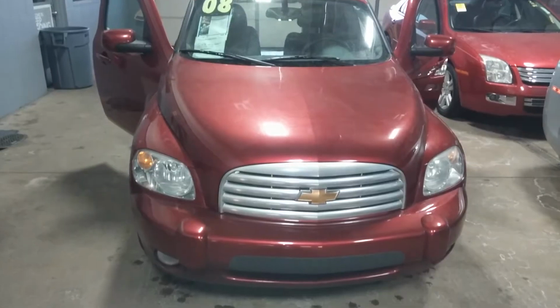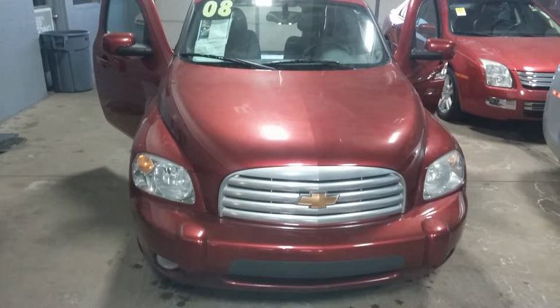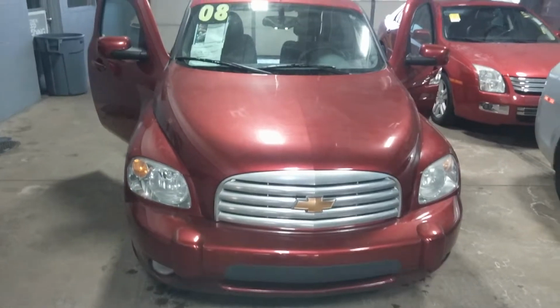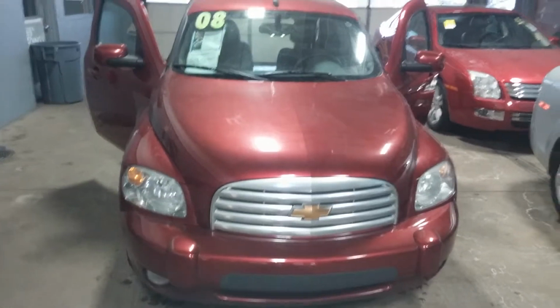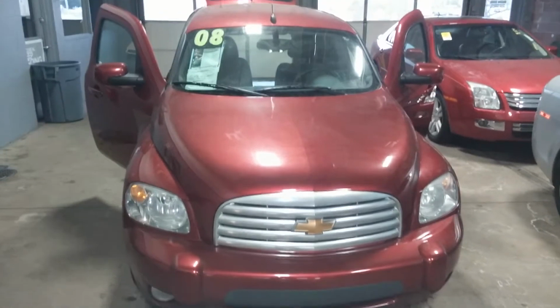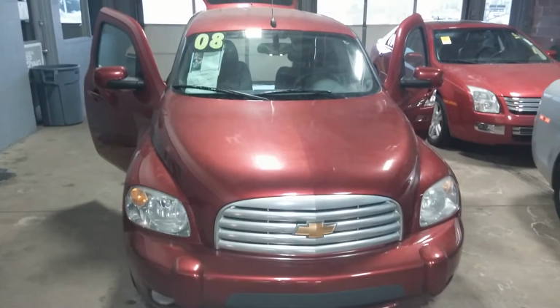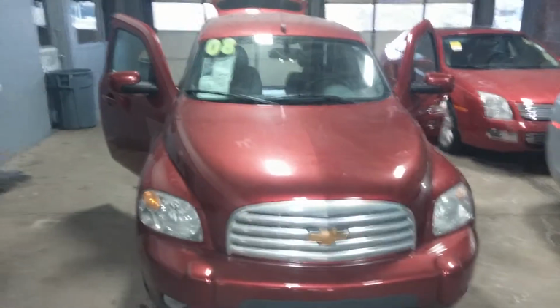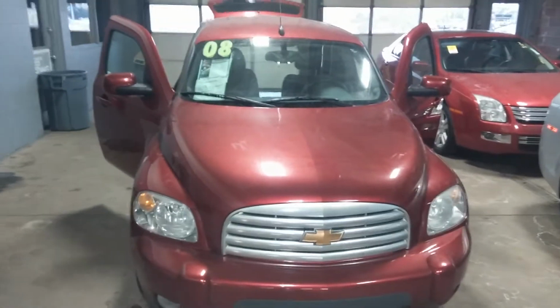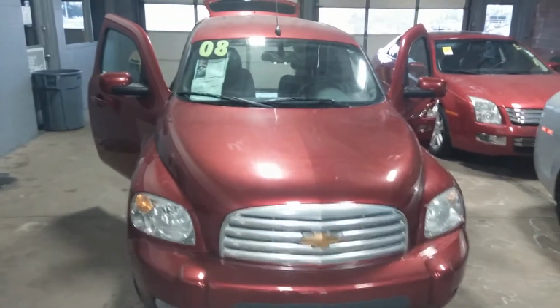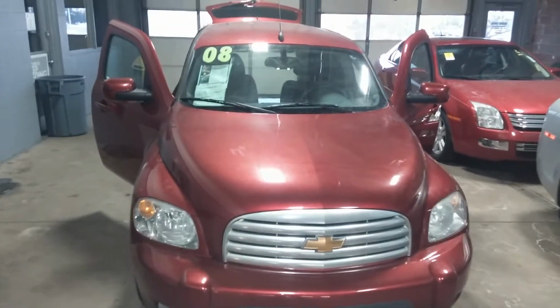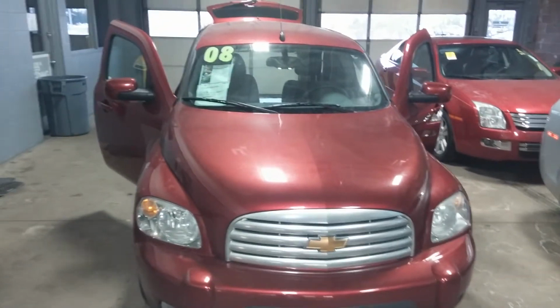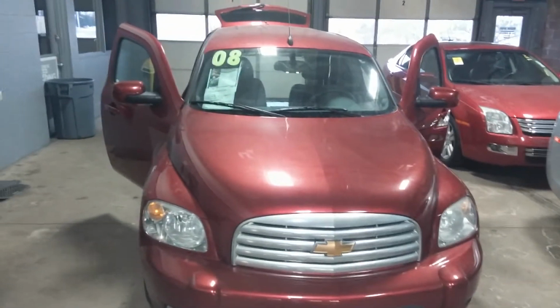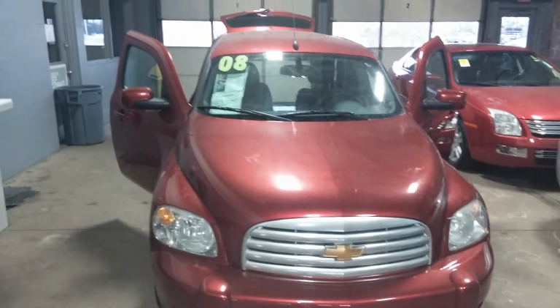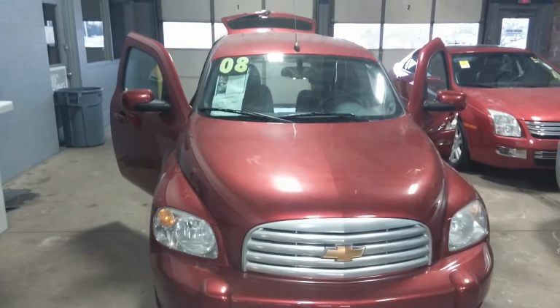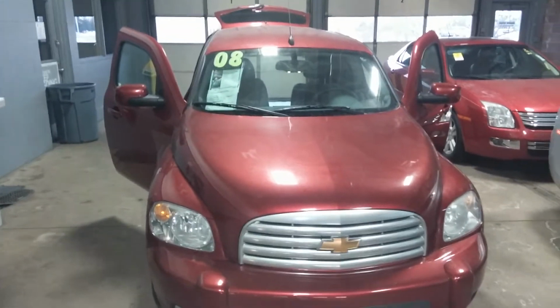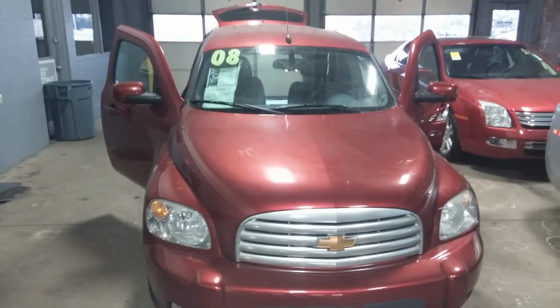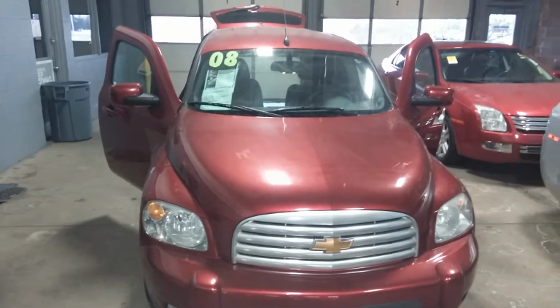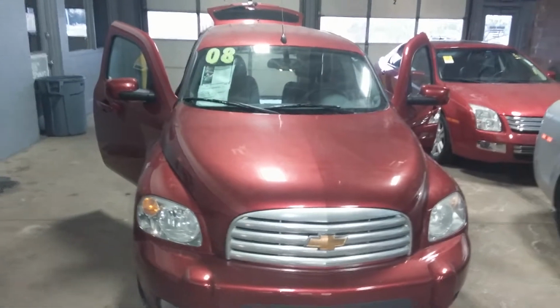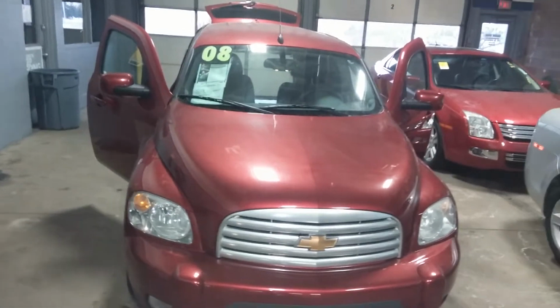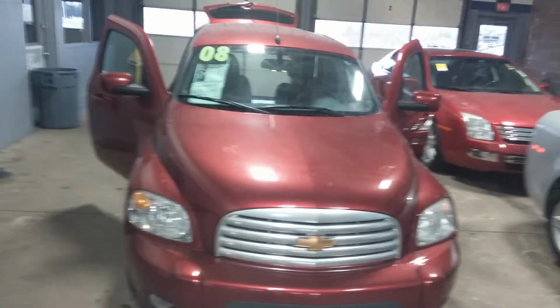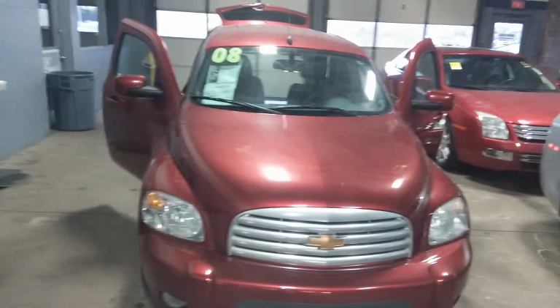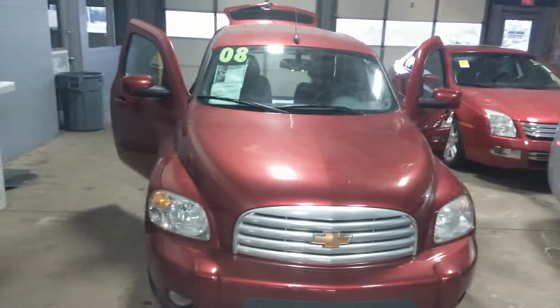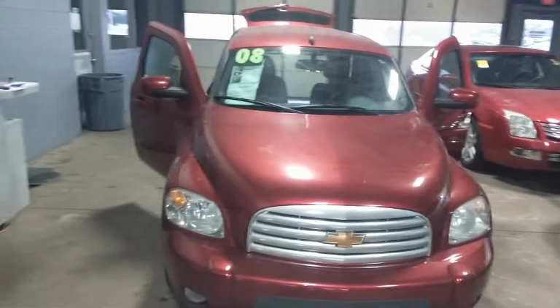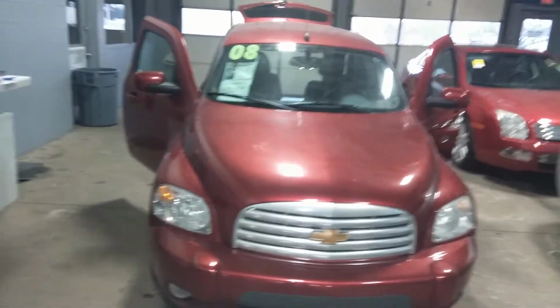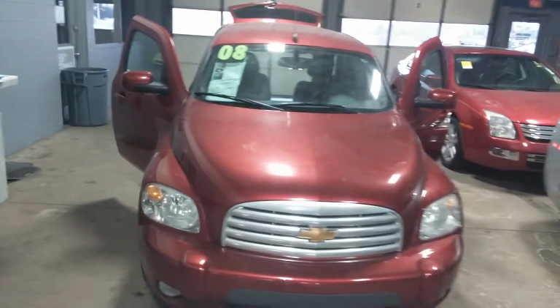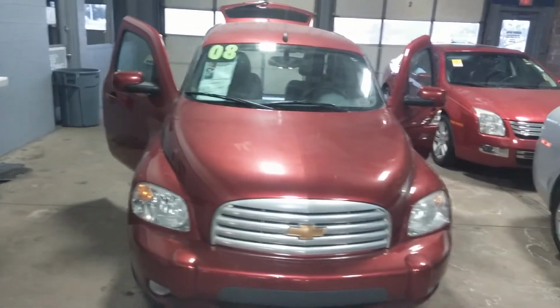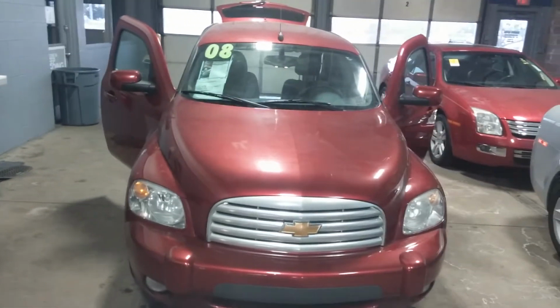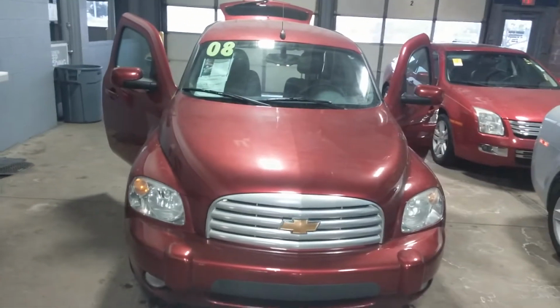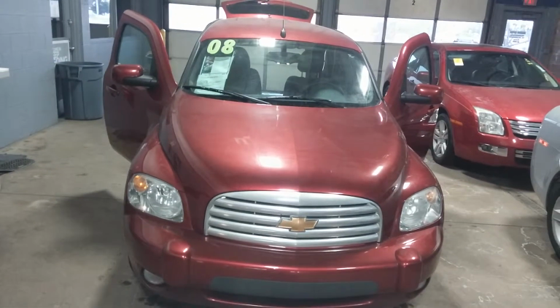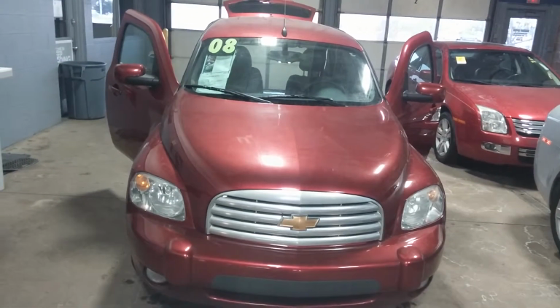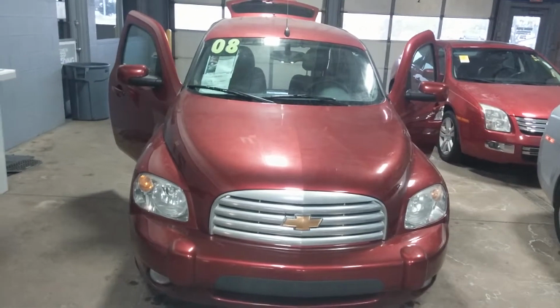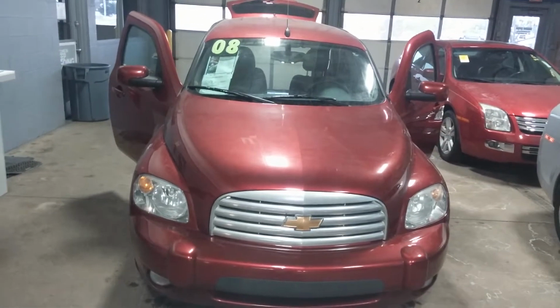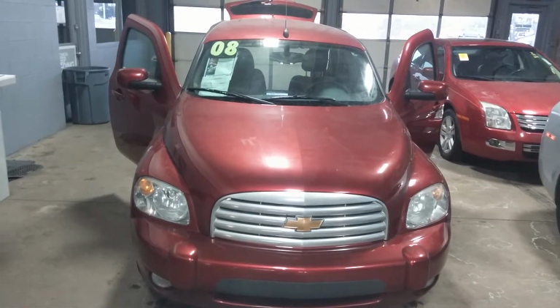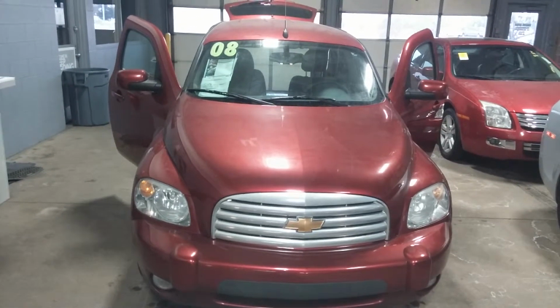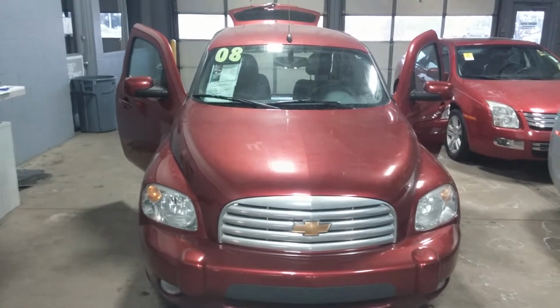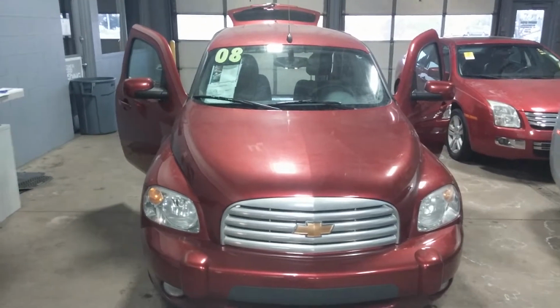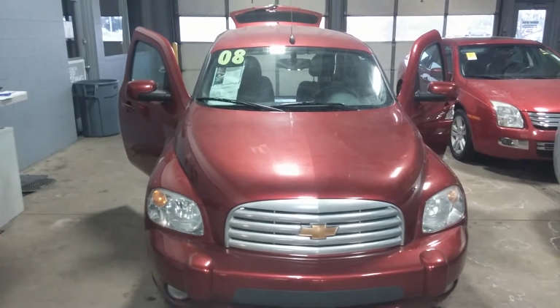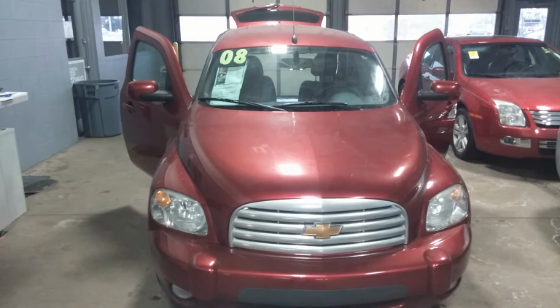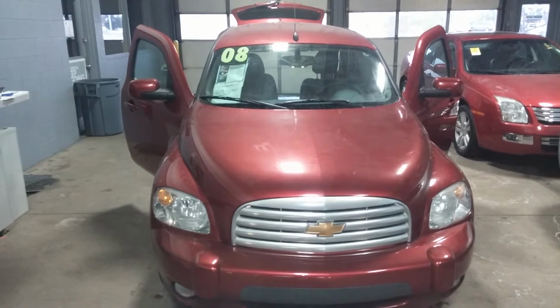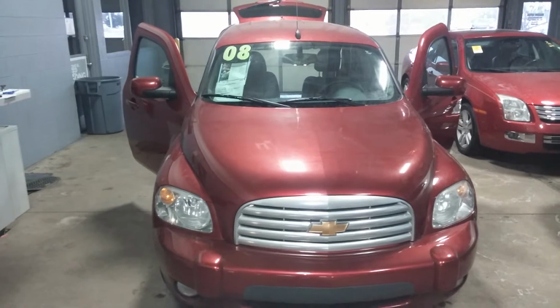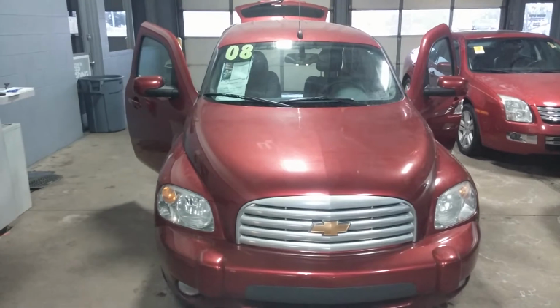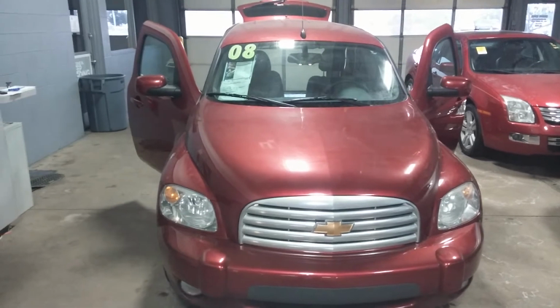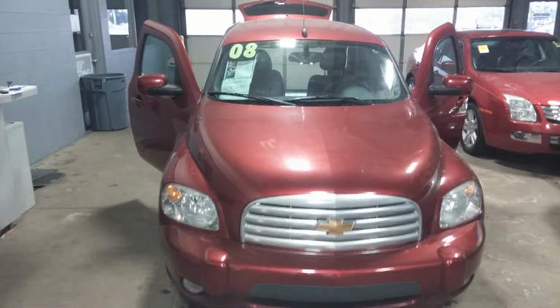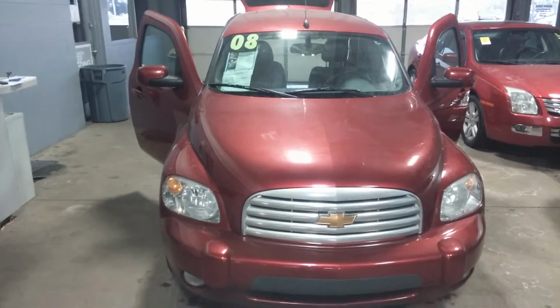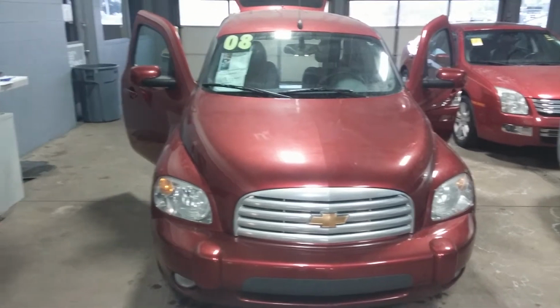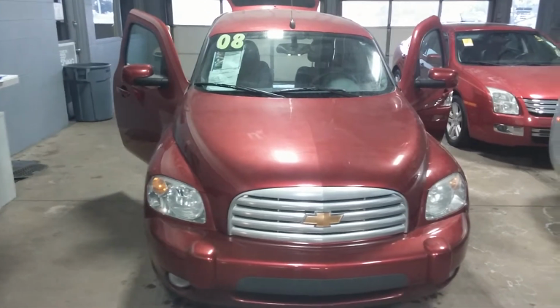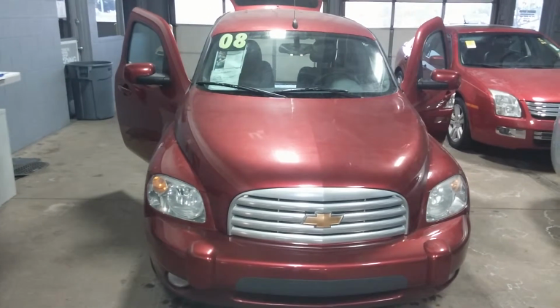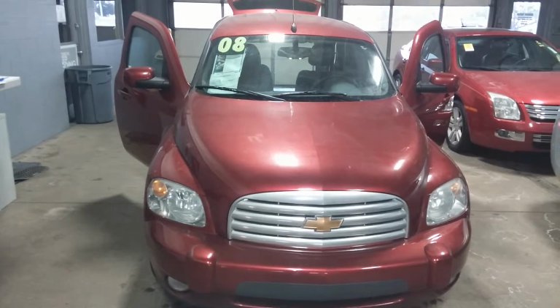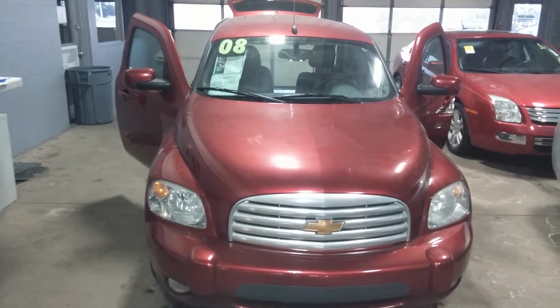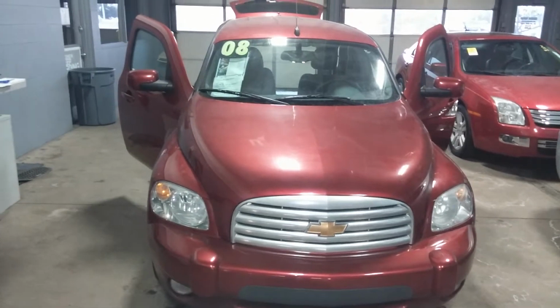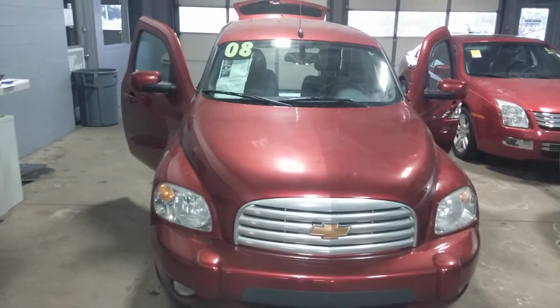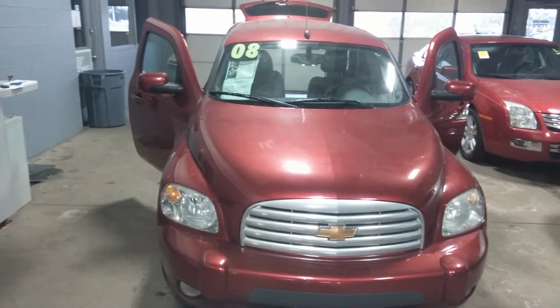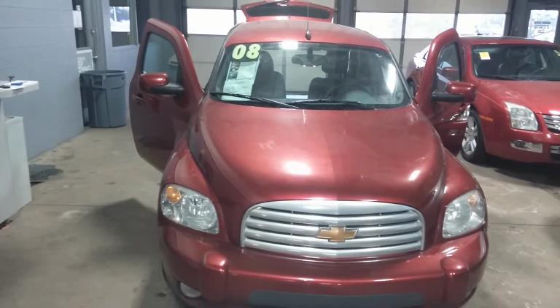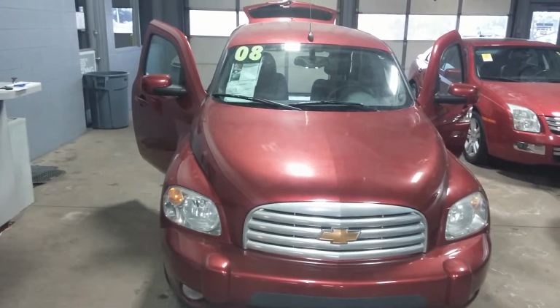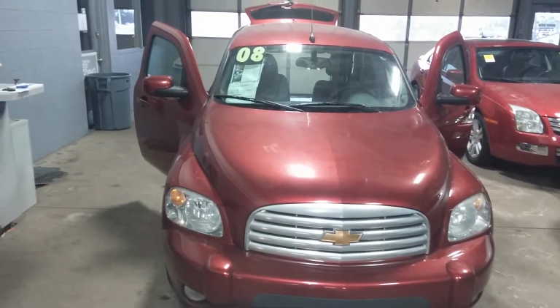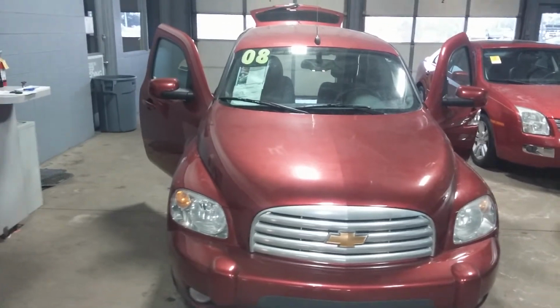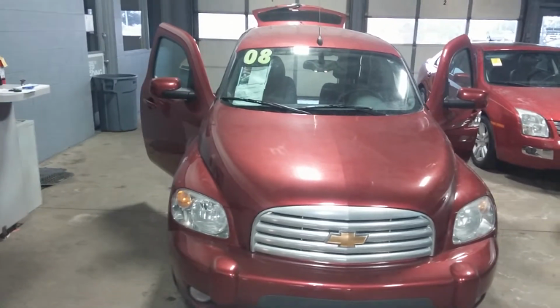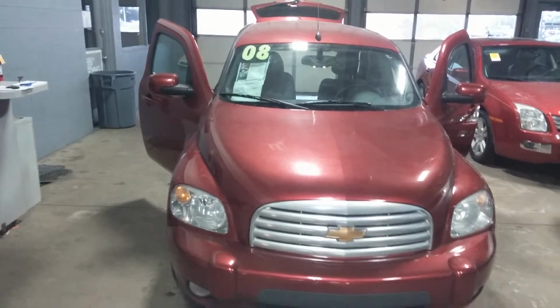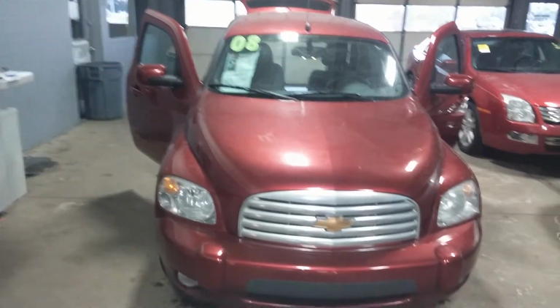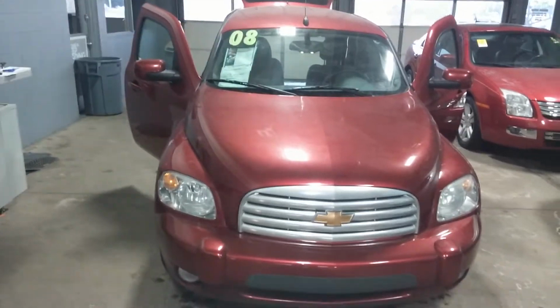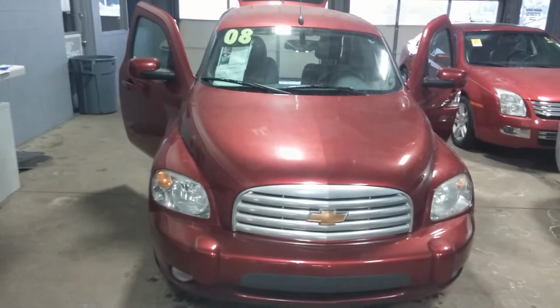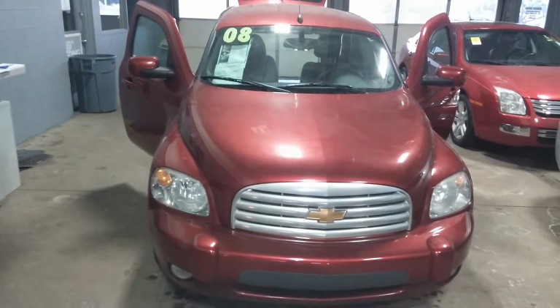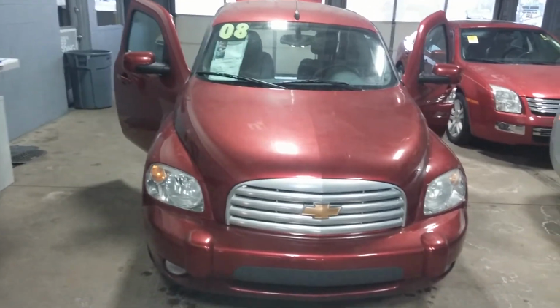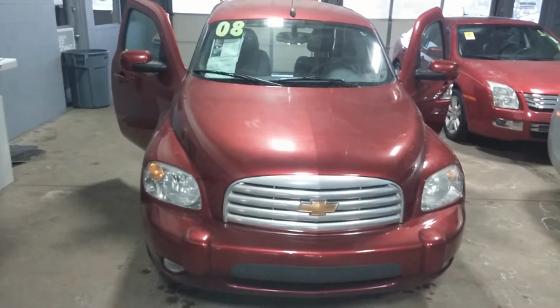Hello, Nate here with Lascaux Grand Blanc. Today I'm going to be giving you a virtual tour of the 2008 Chevrolet HHR panel van.